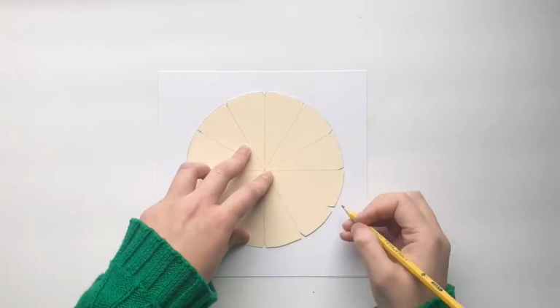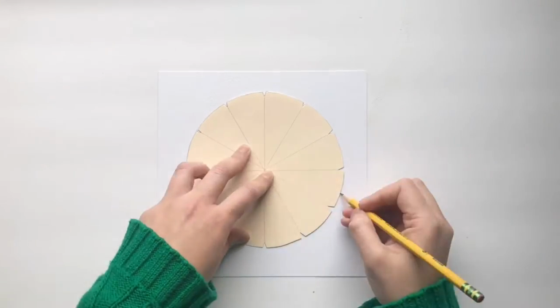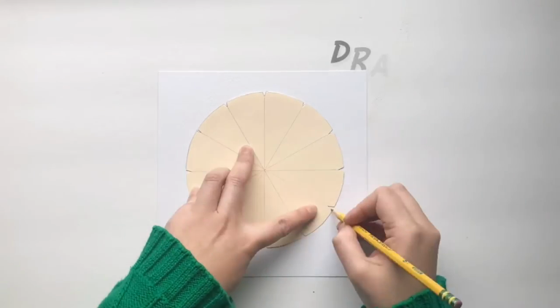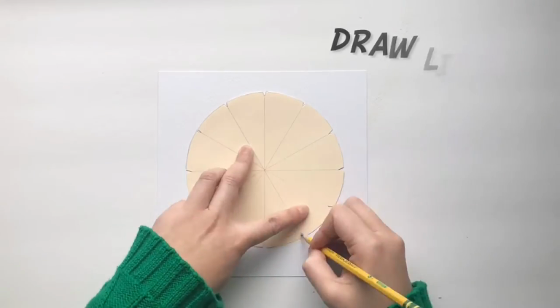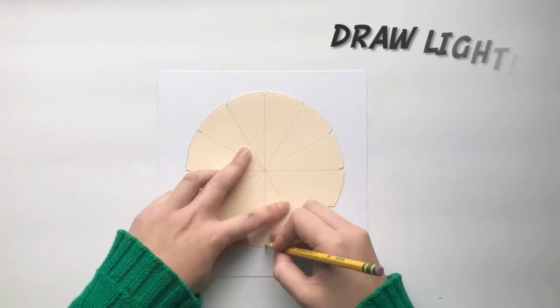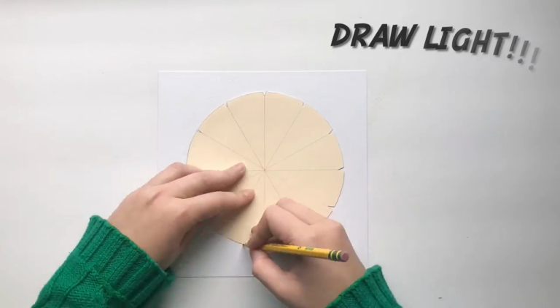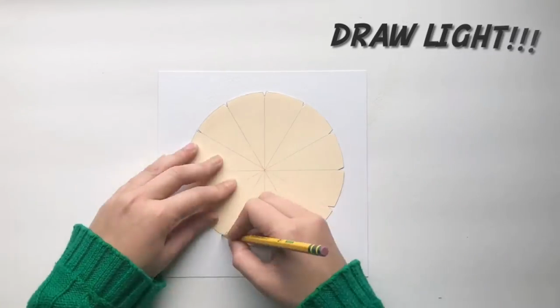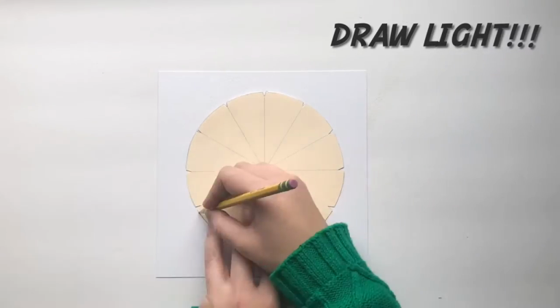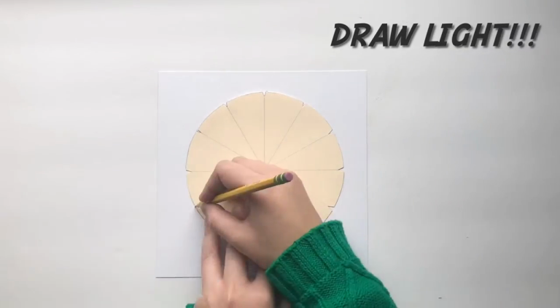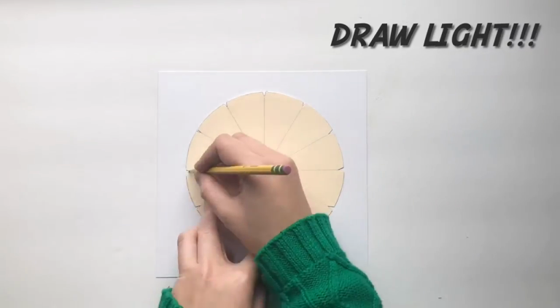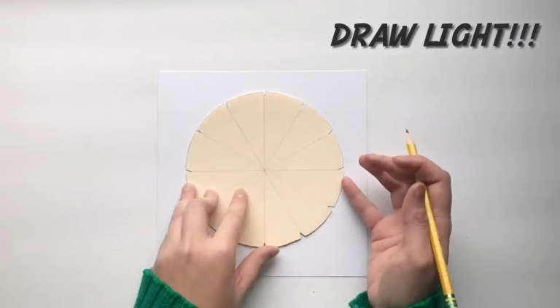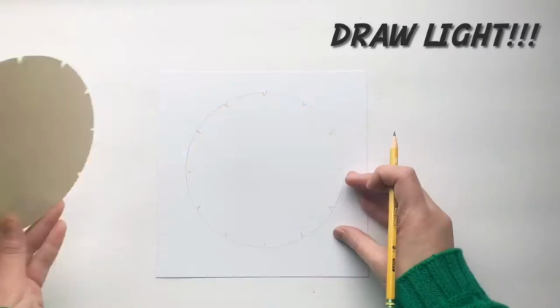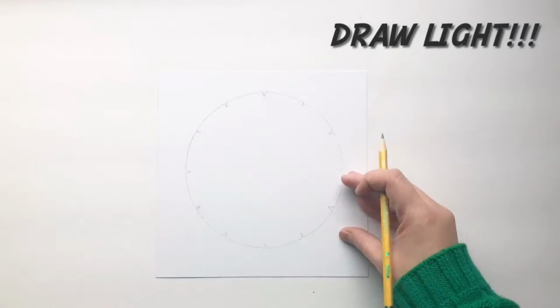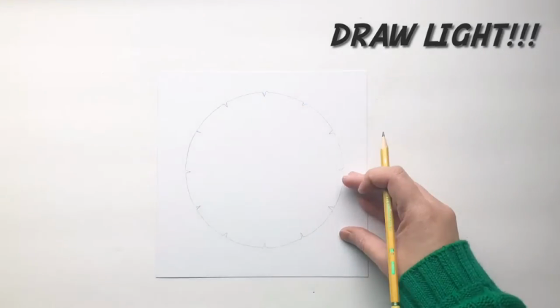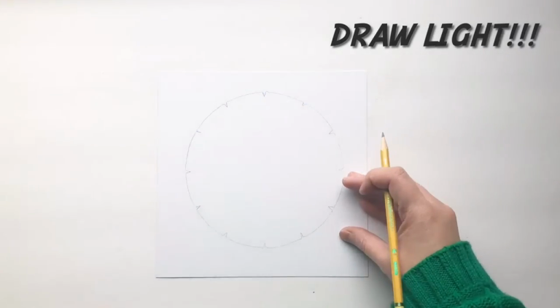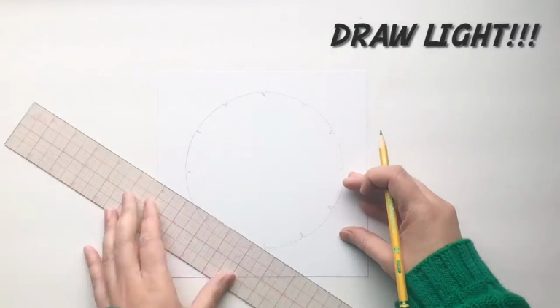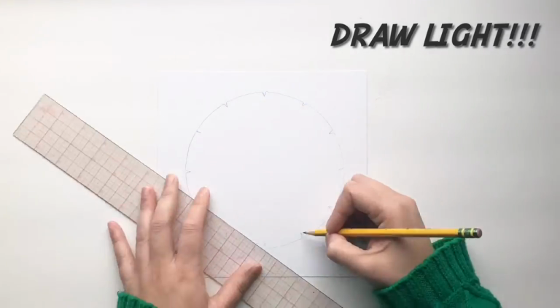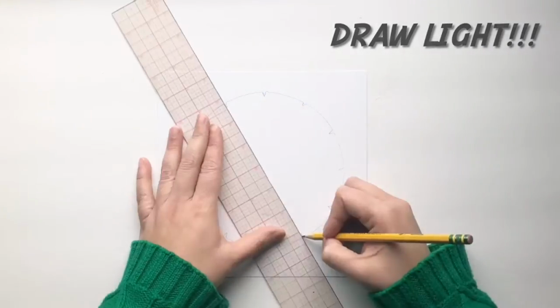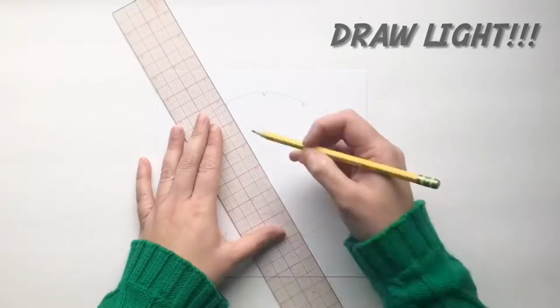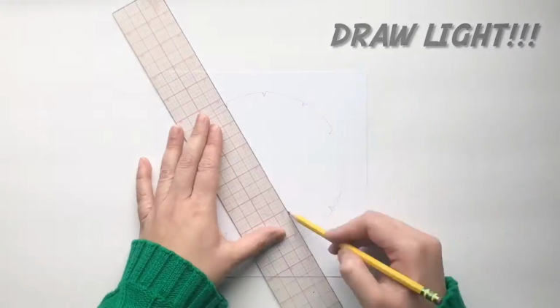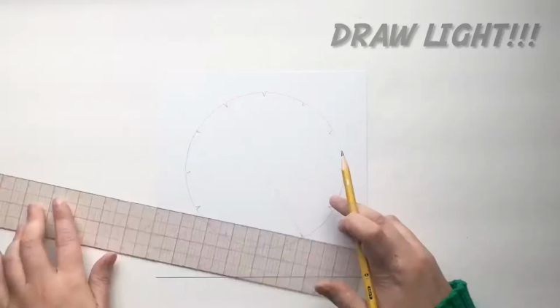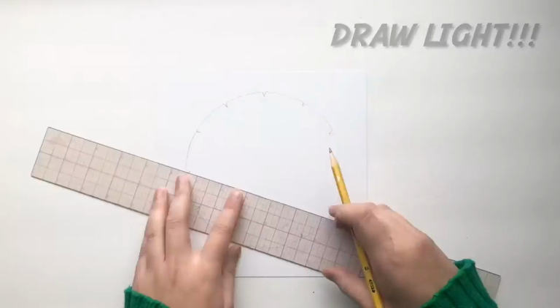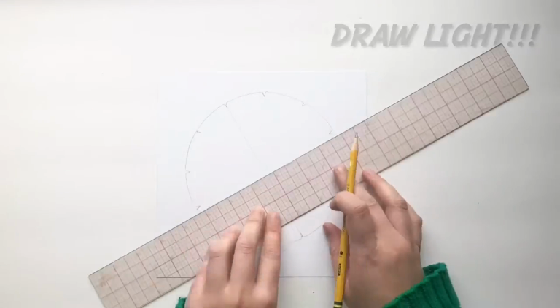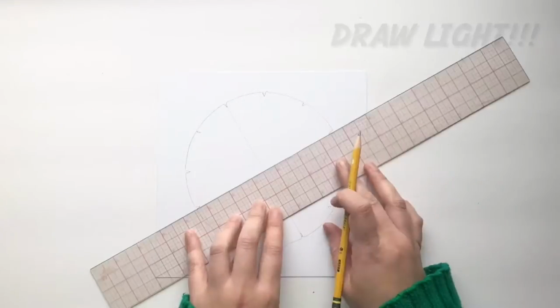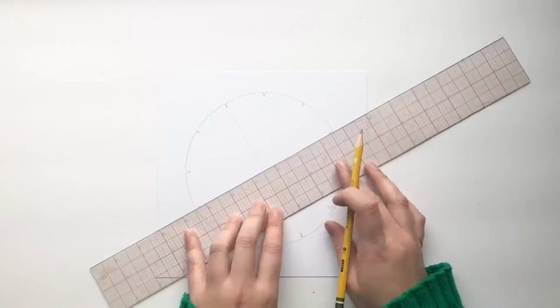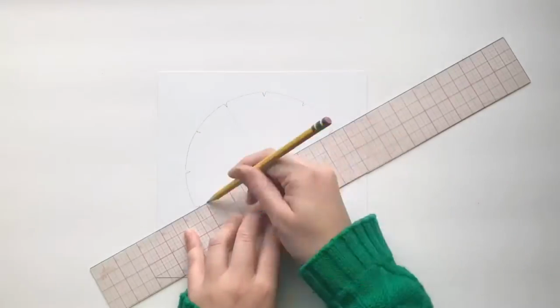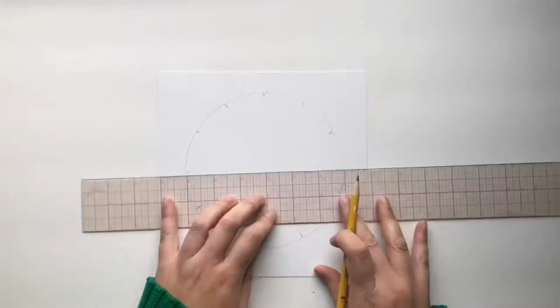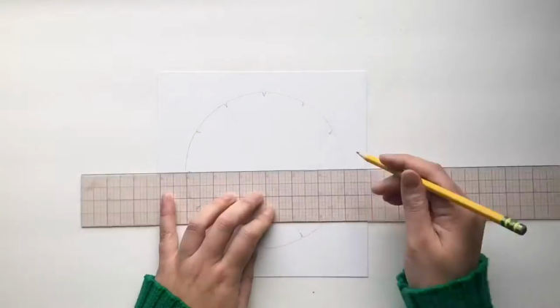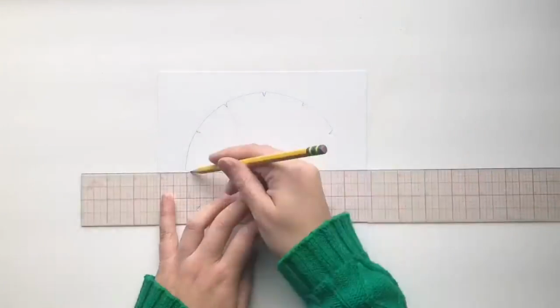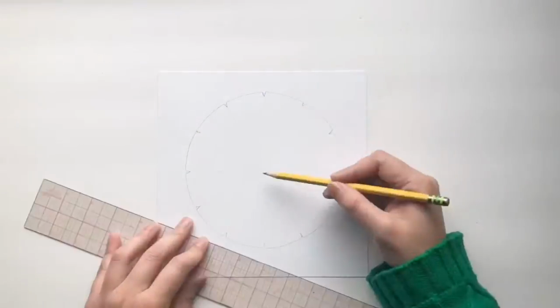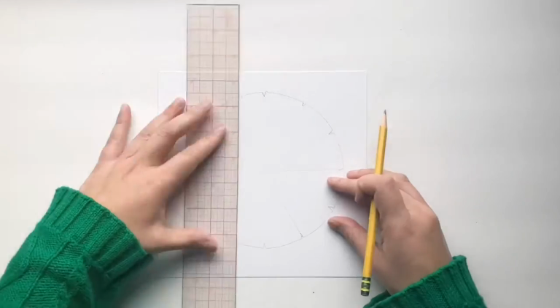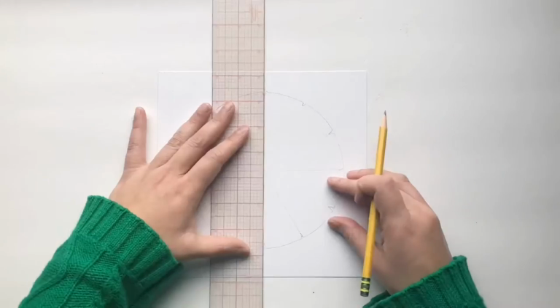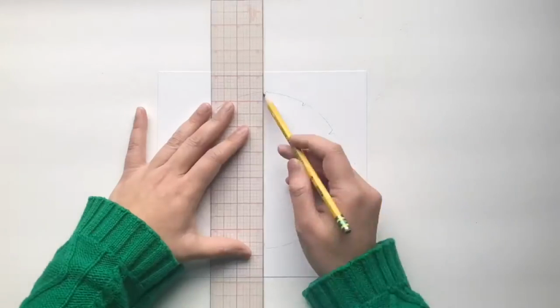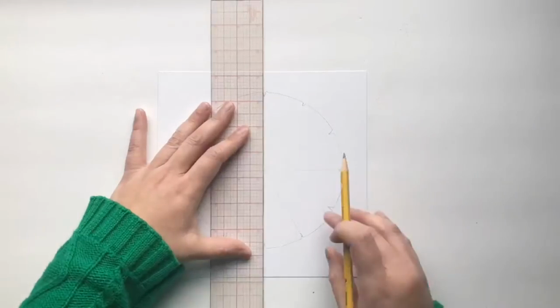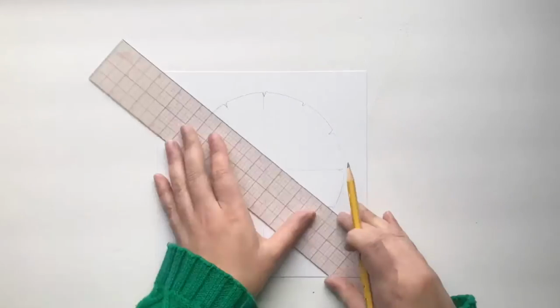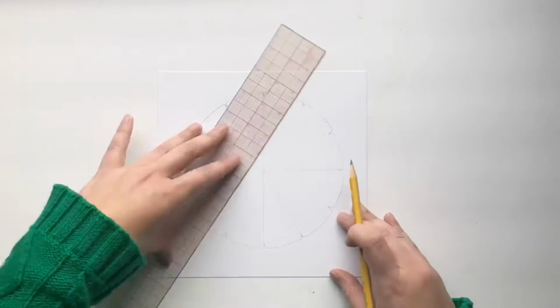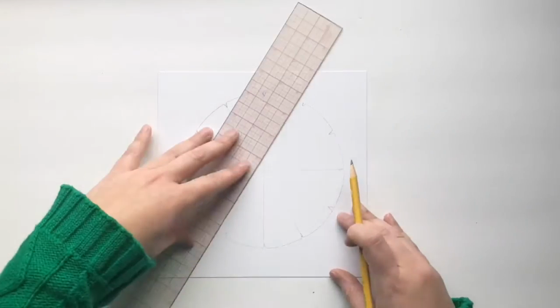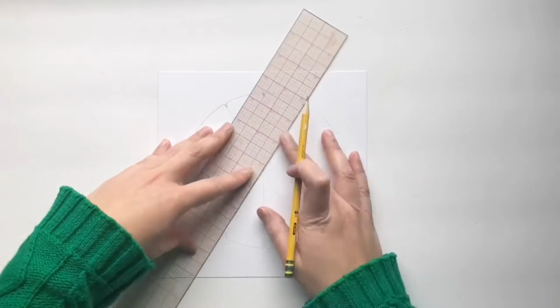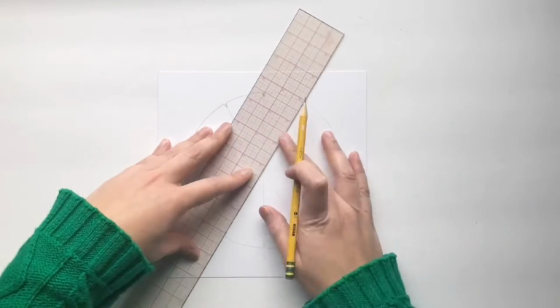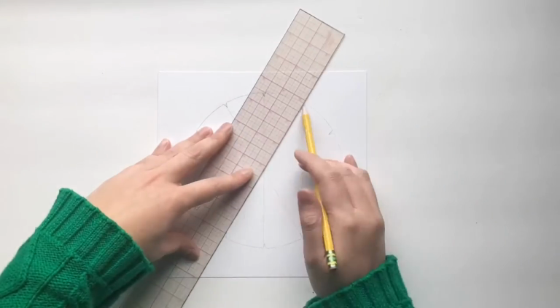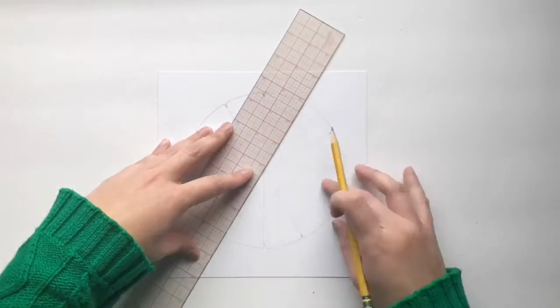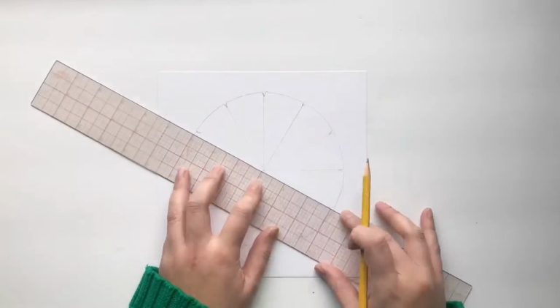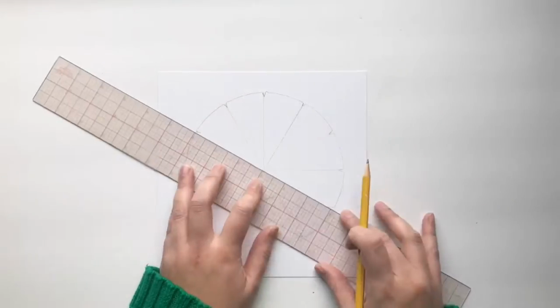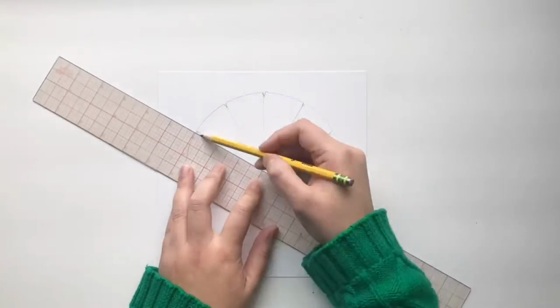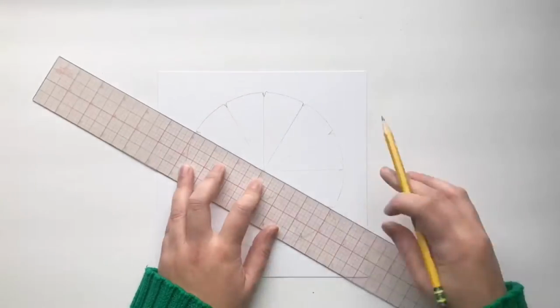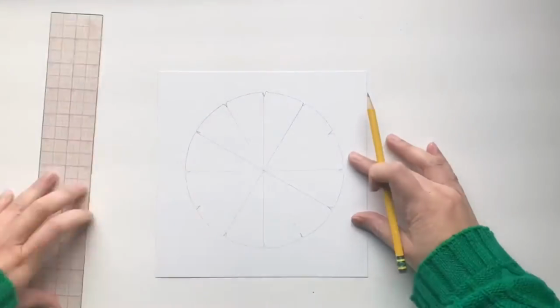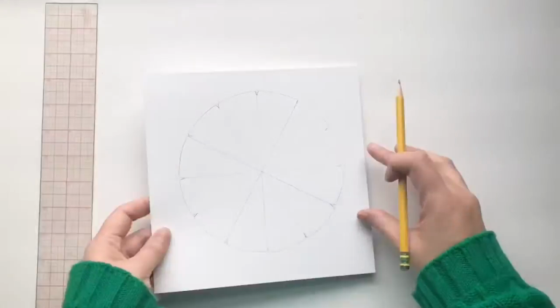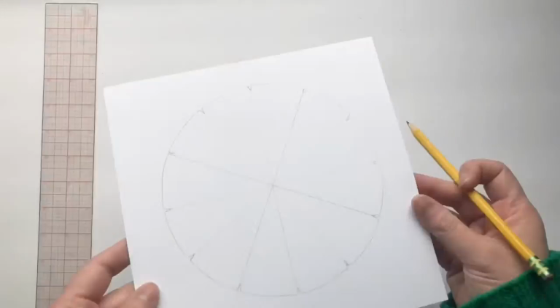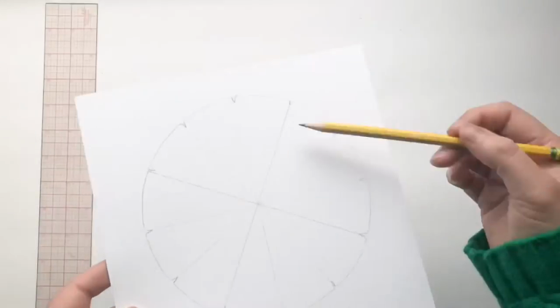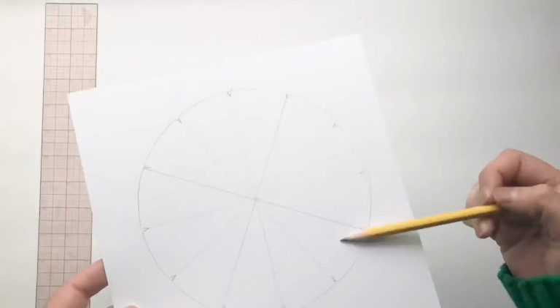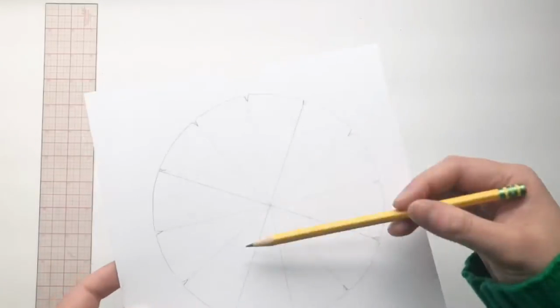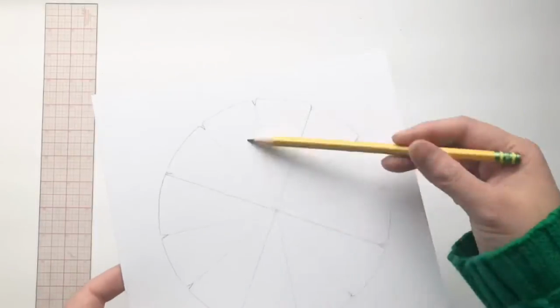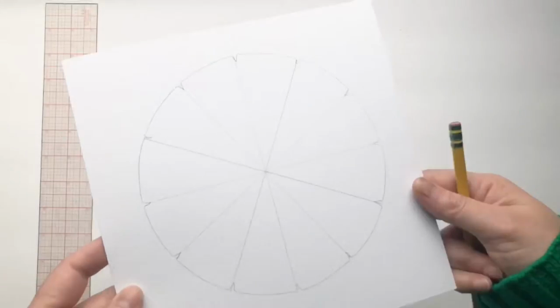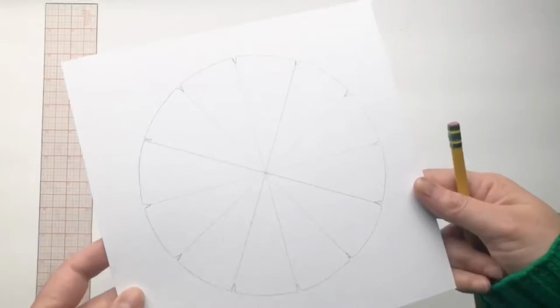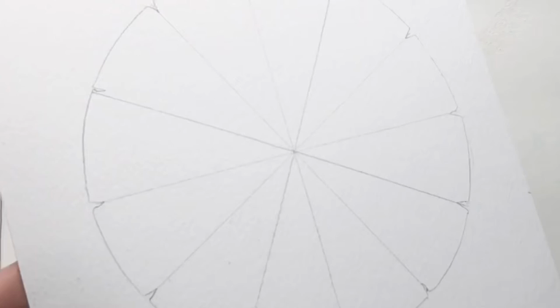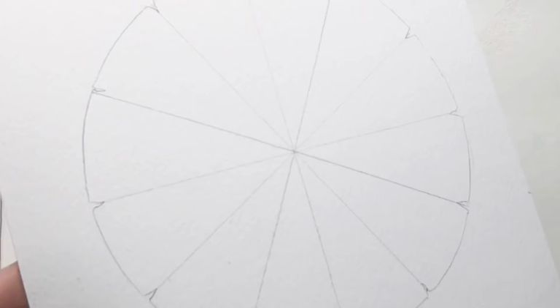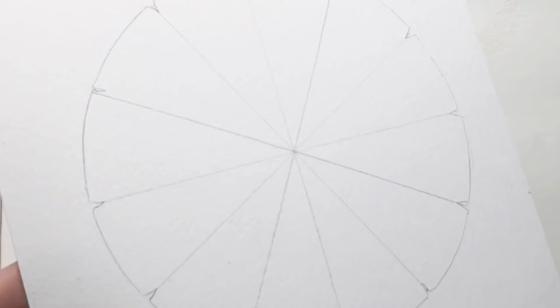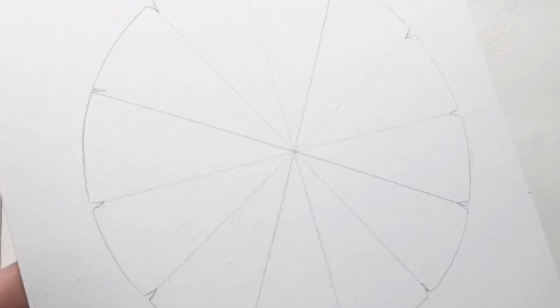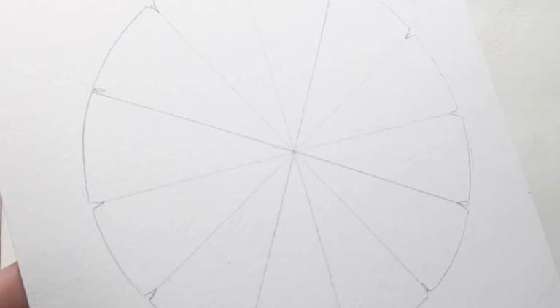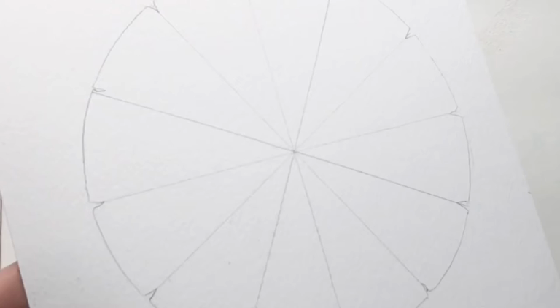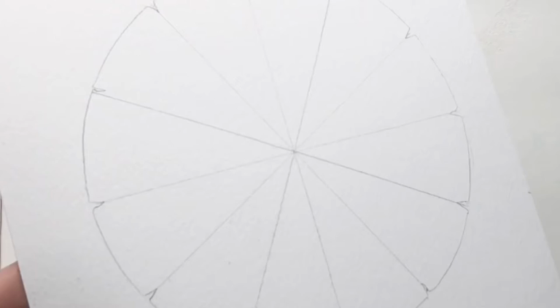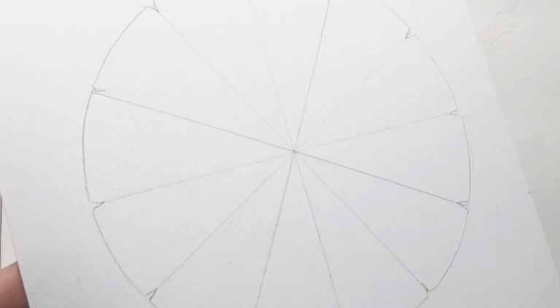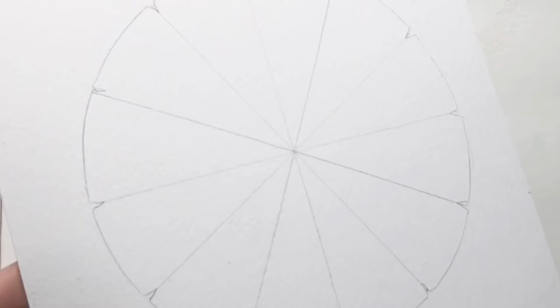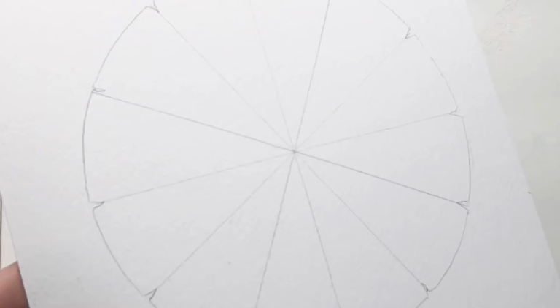Use a ruler to connect the notches. Your line should overlap exactly at the center, almost like a vanishing point.